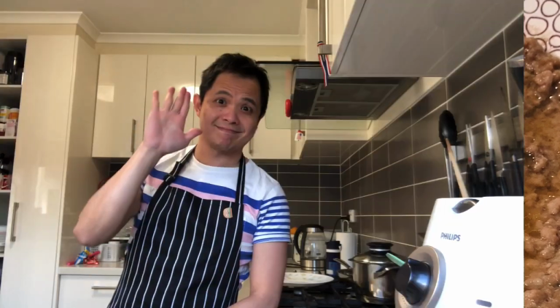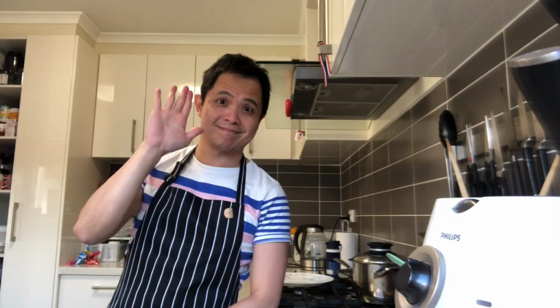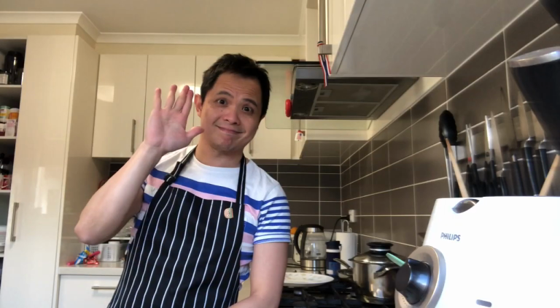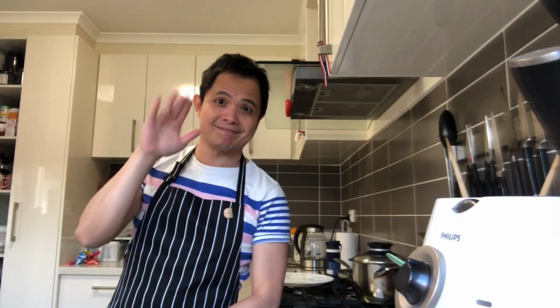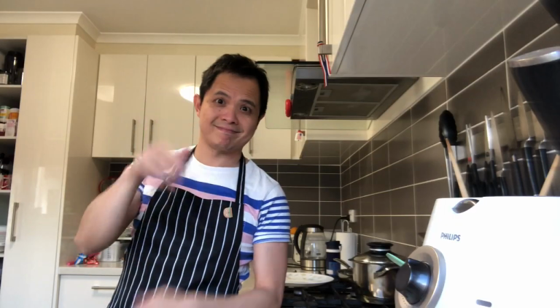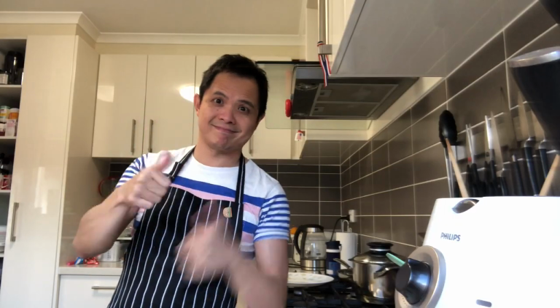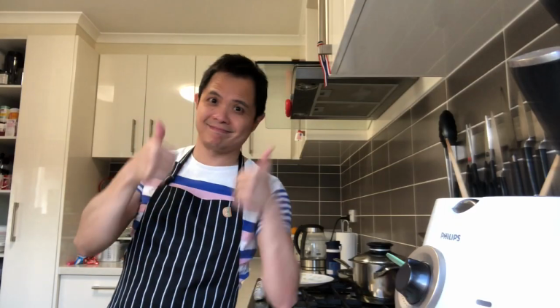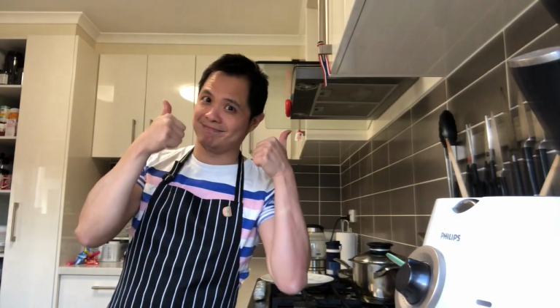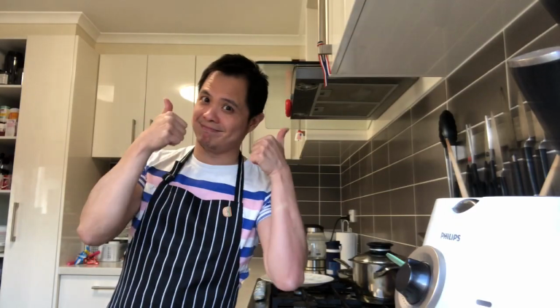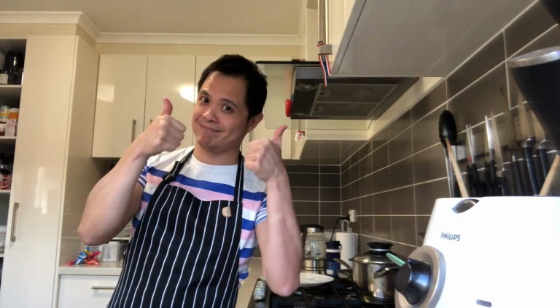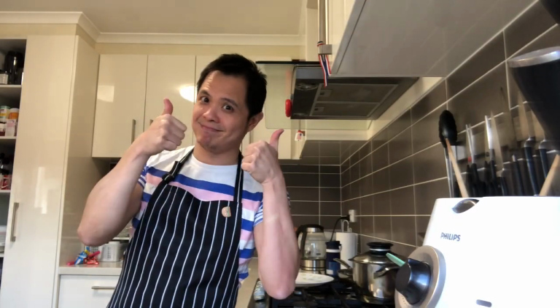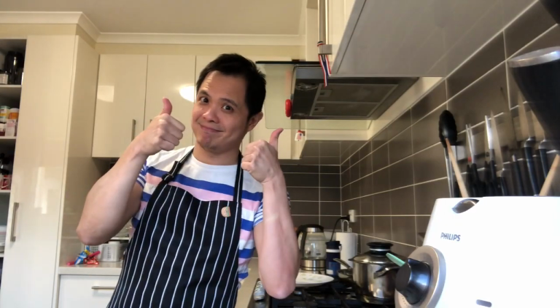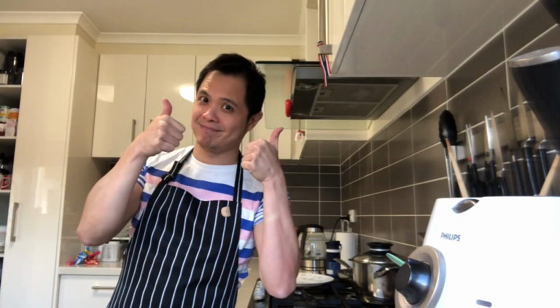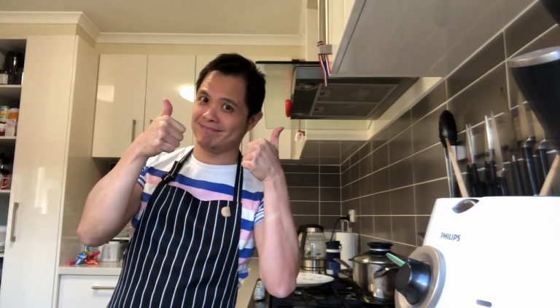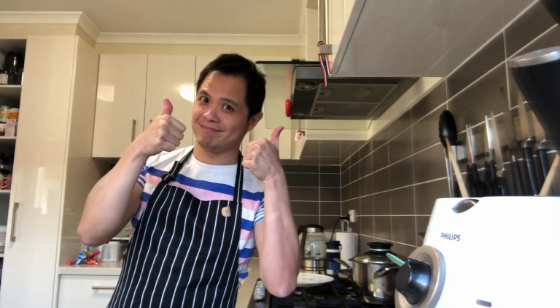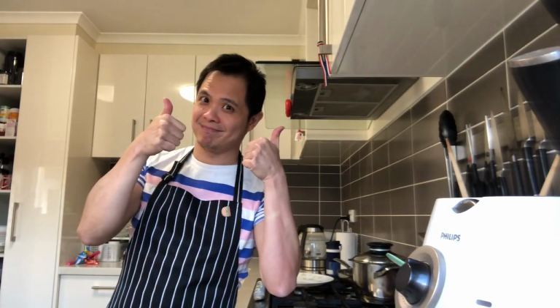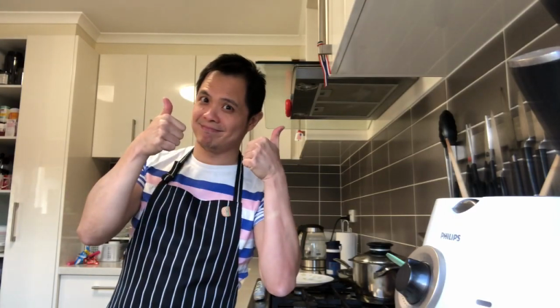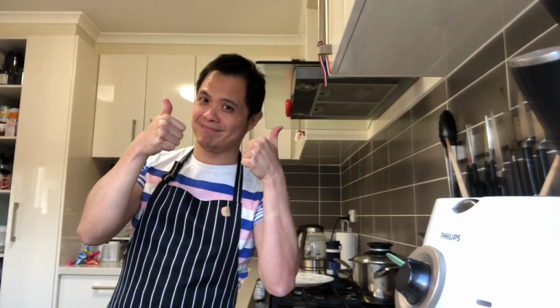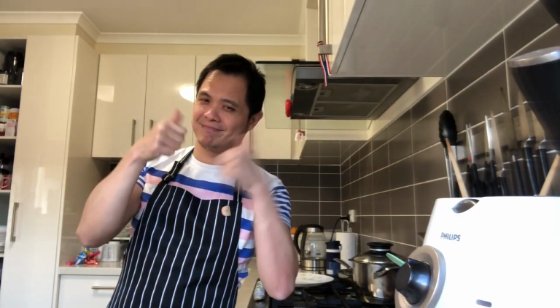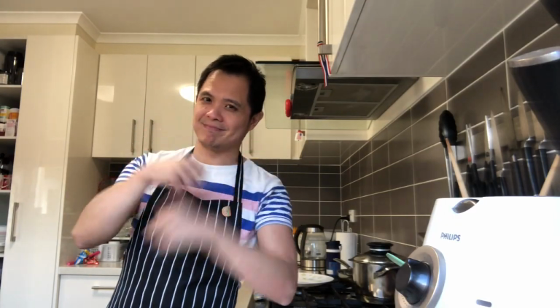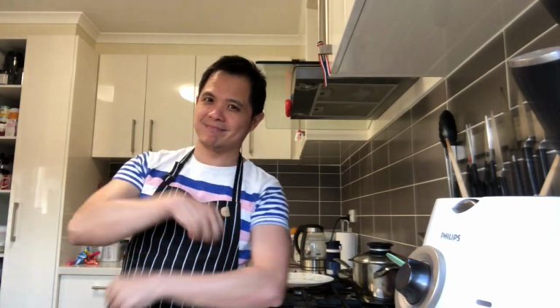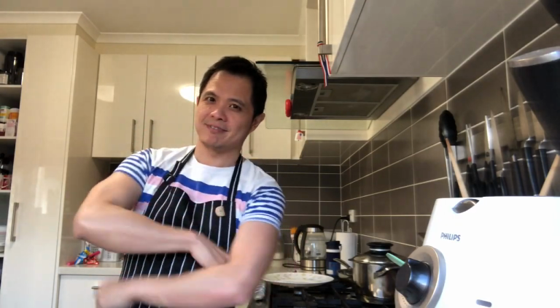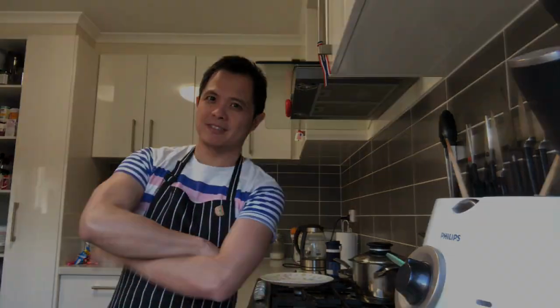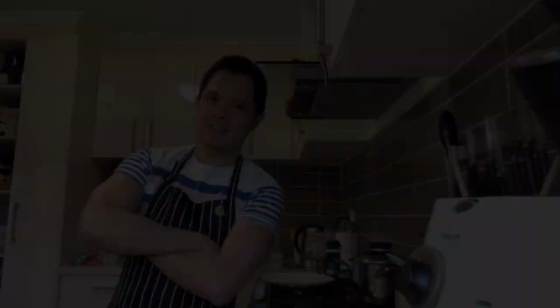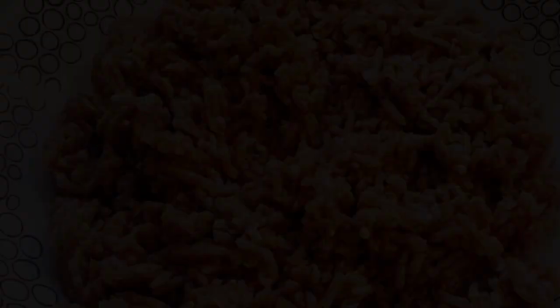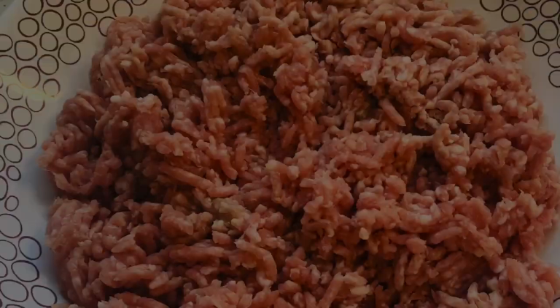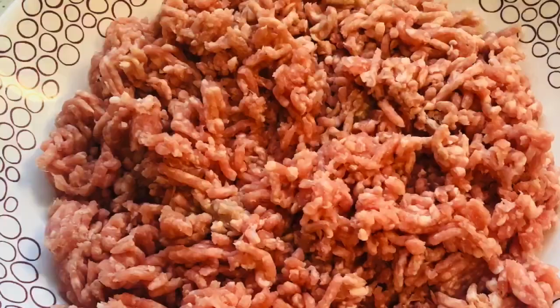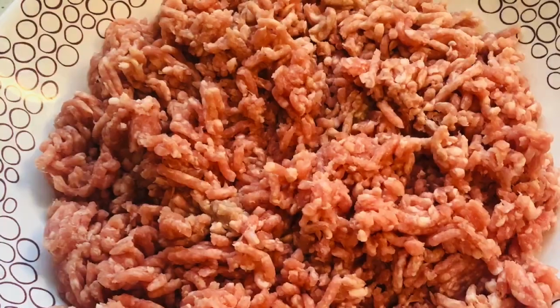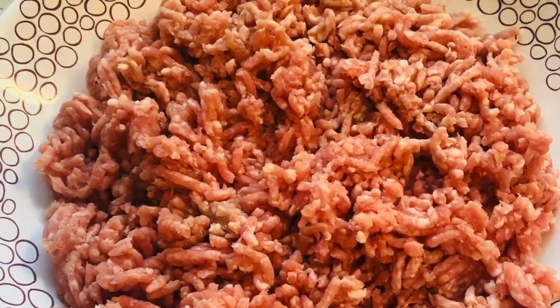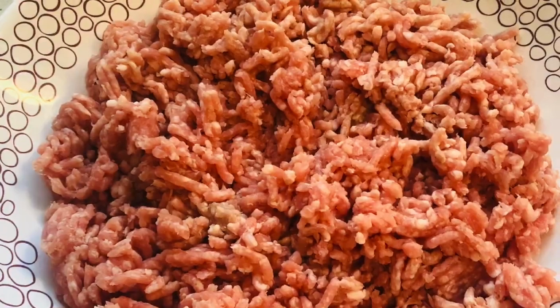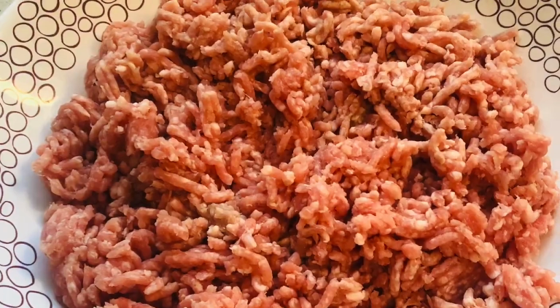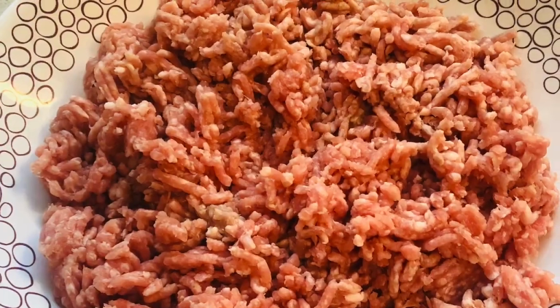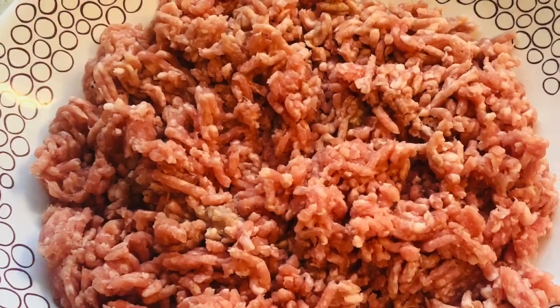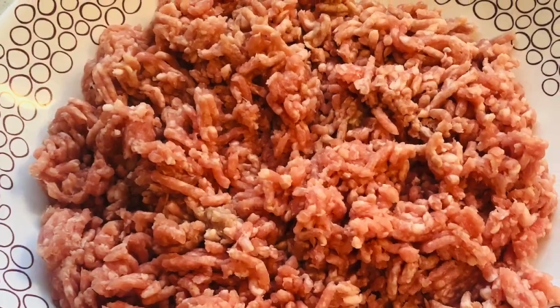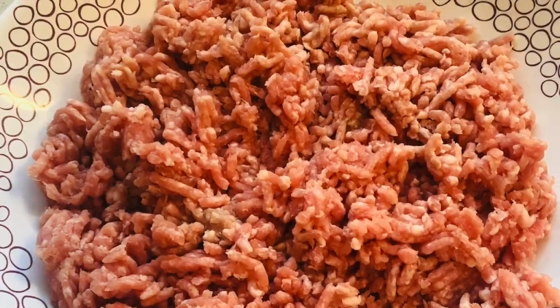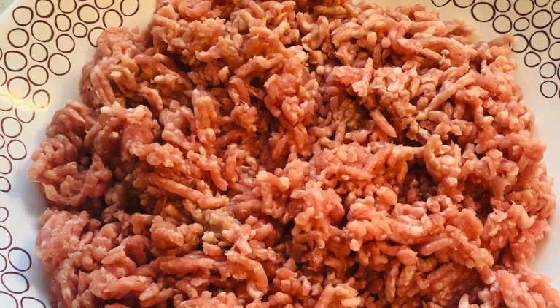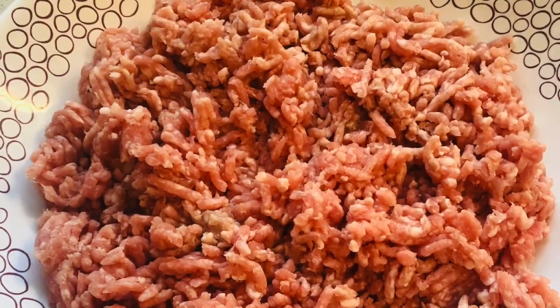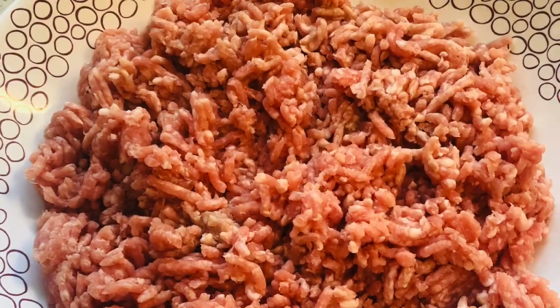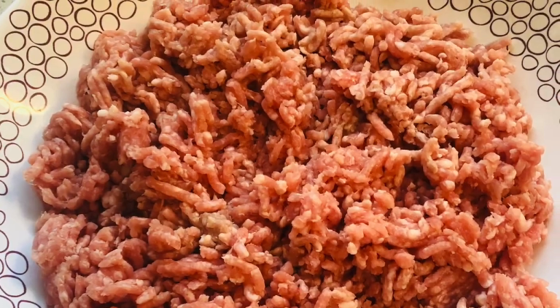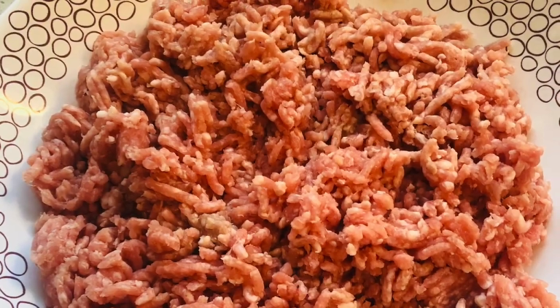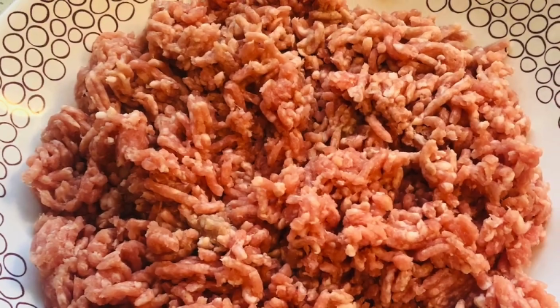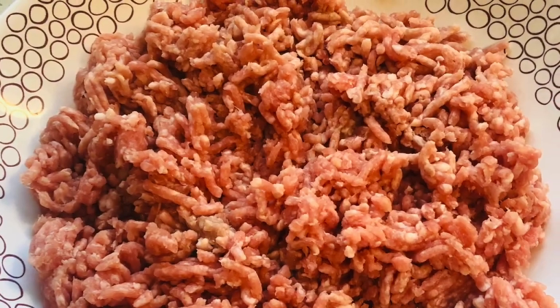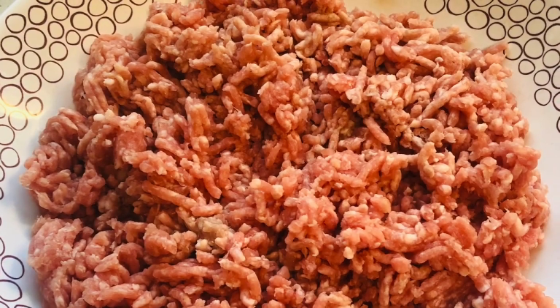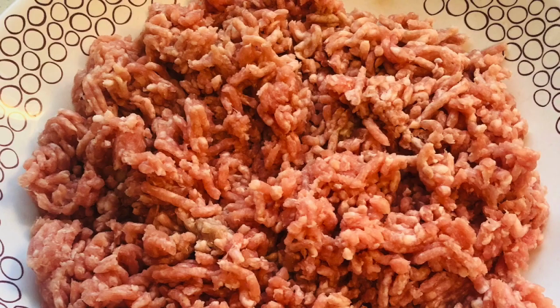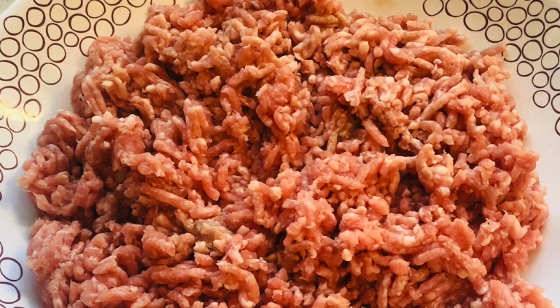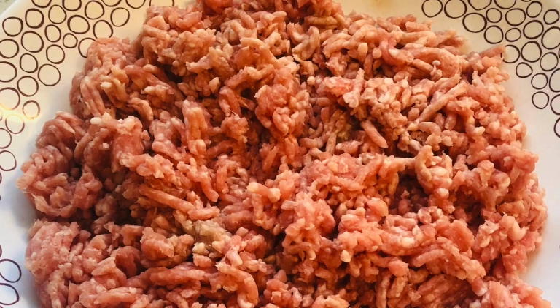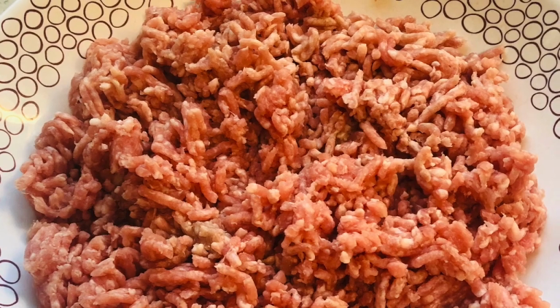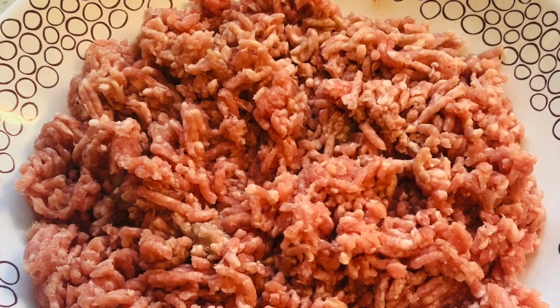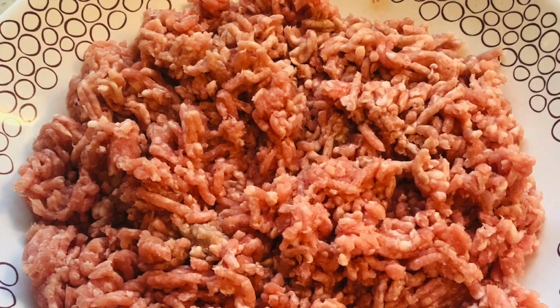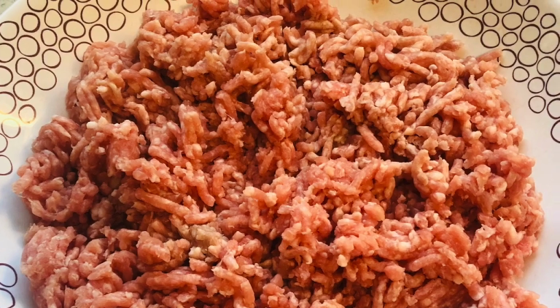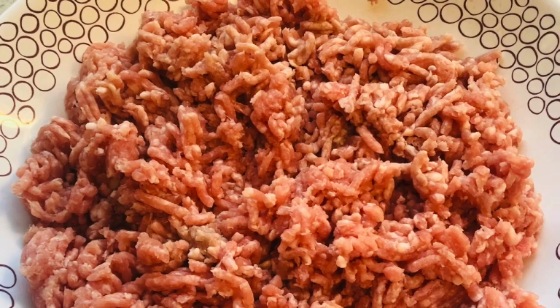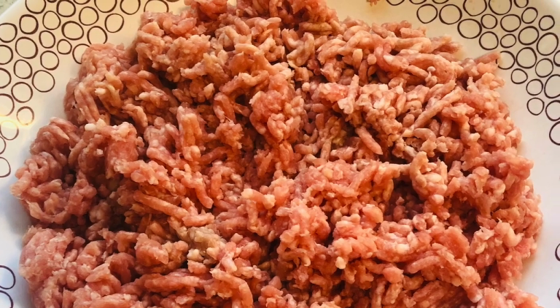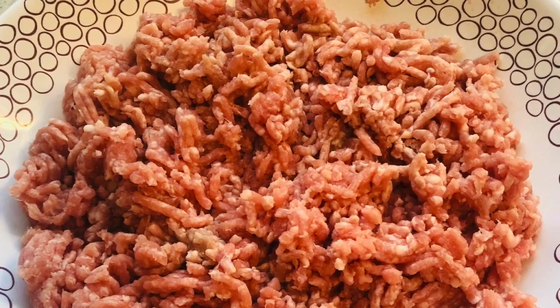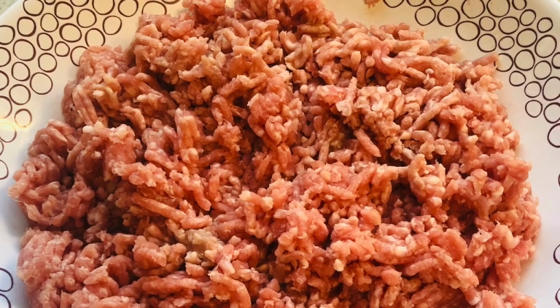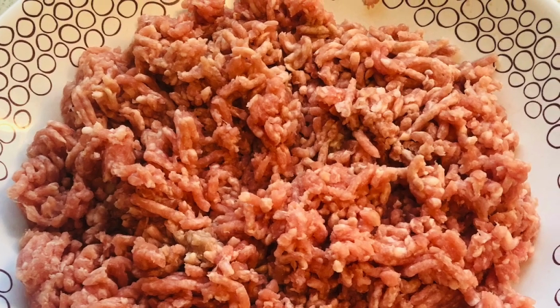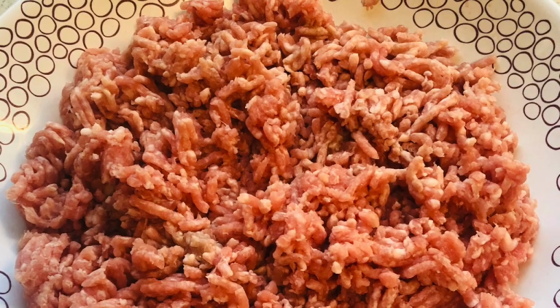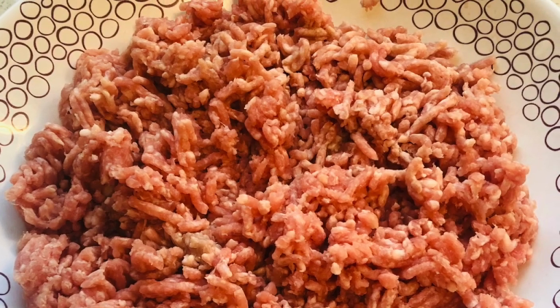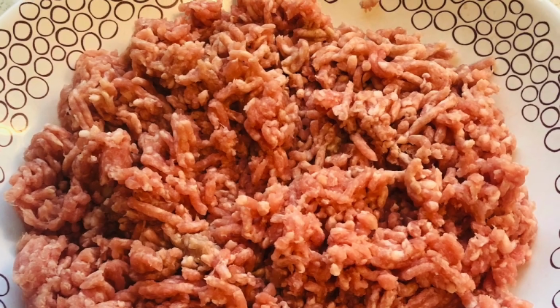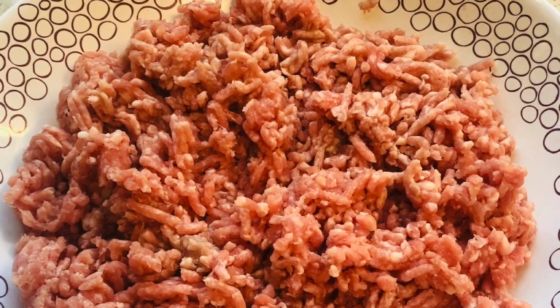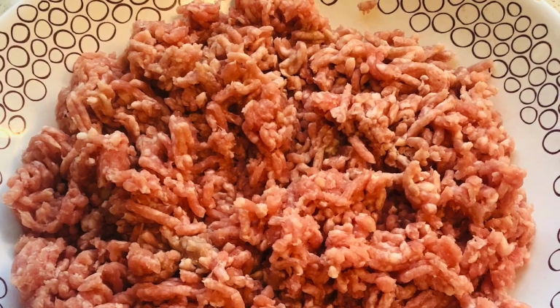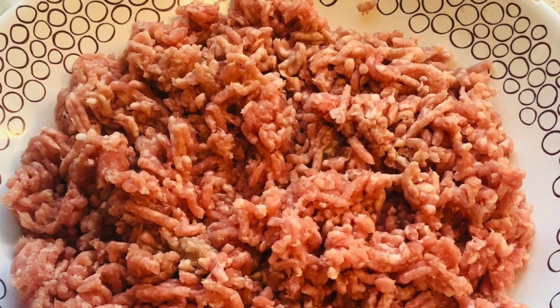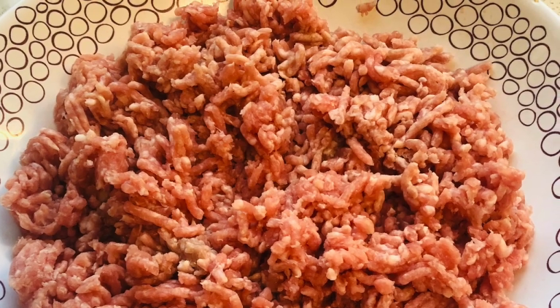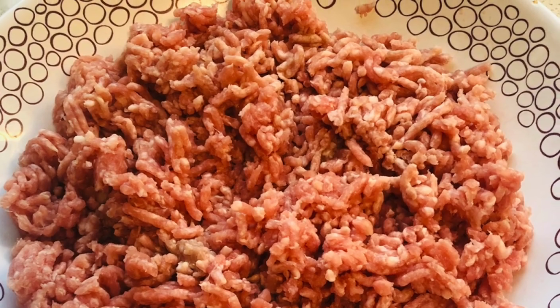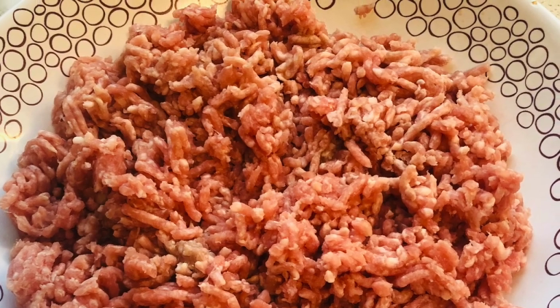Hello, let's get started. You need about half a kilo of minced pork with a good portion of fats for enhanced flavor.